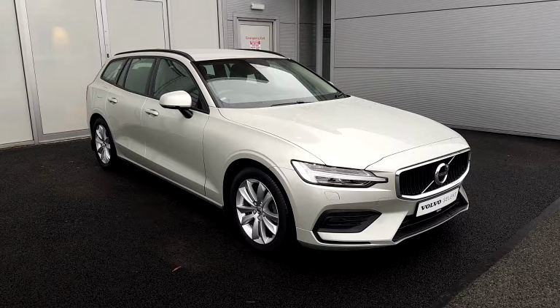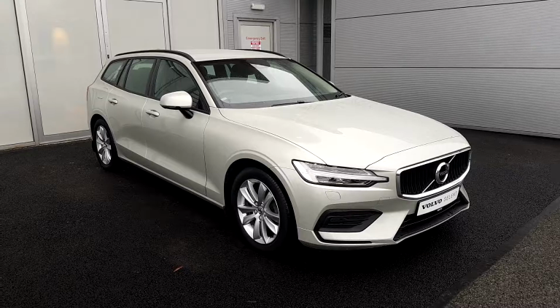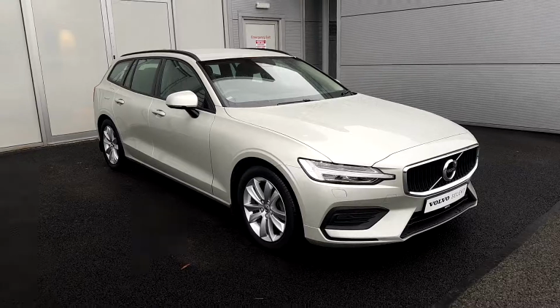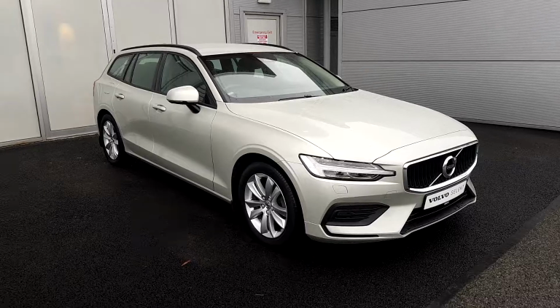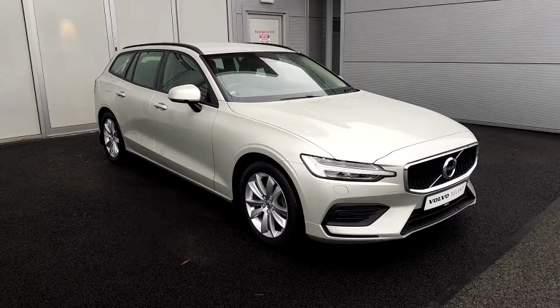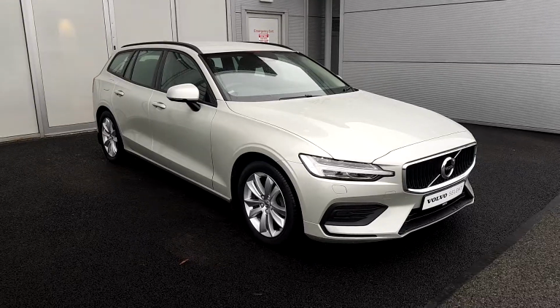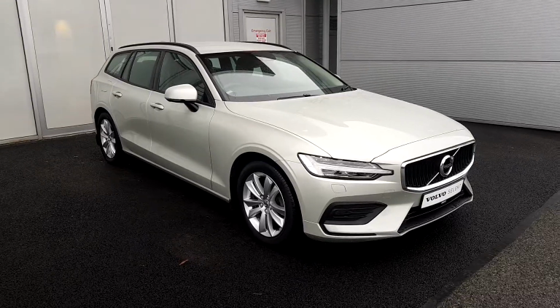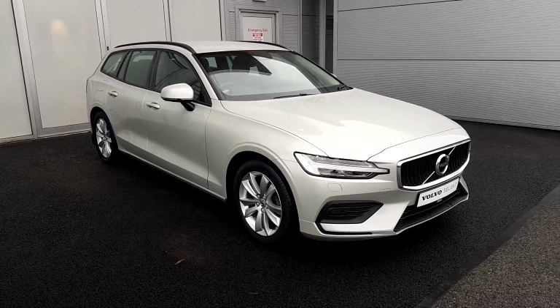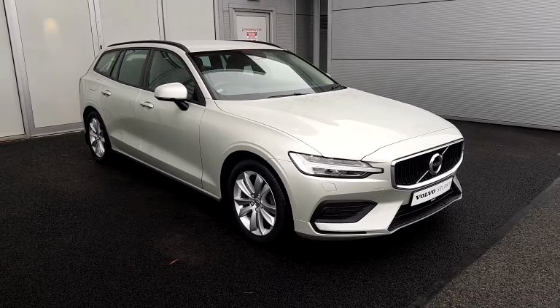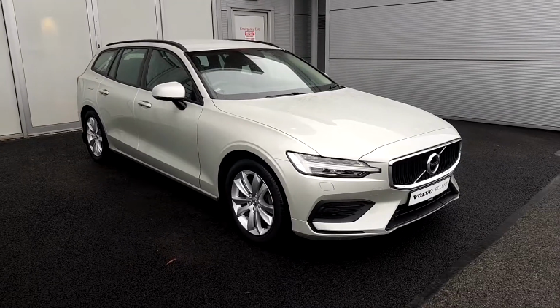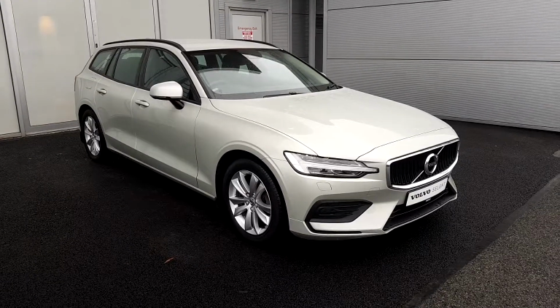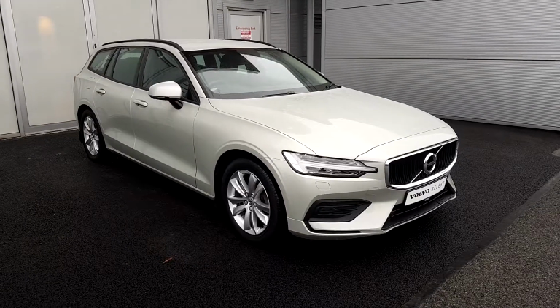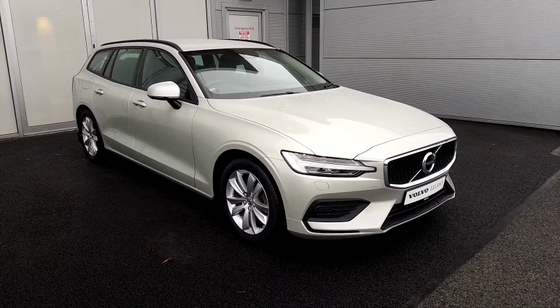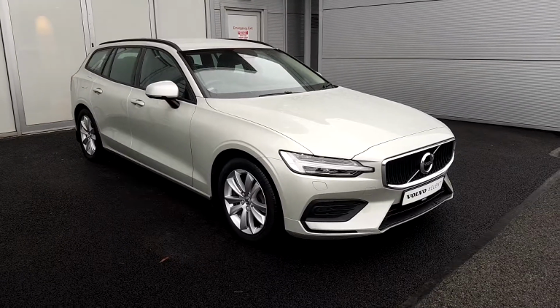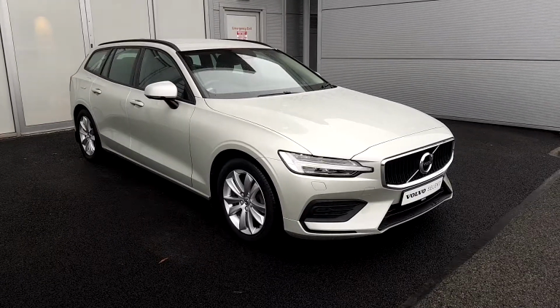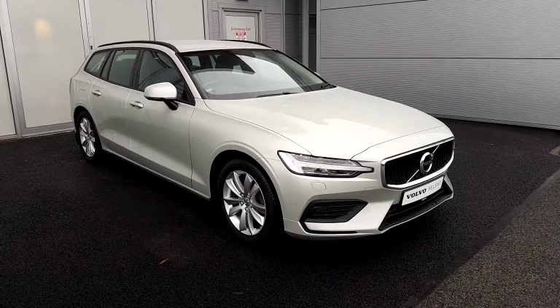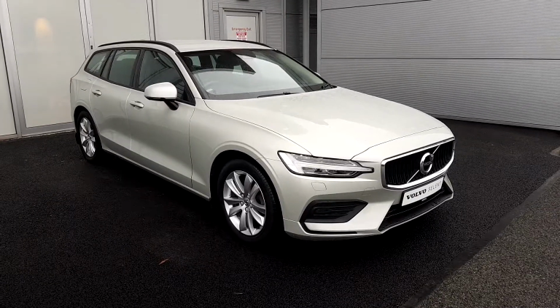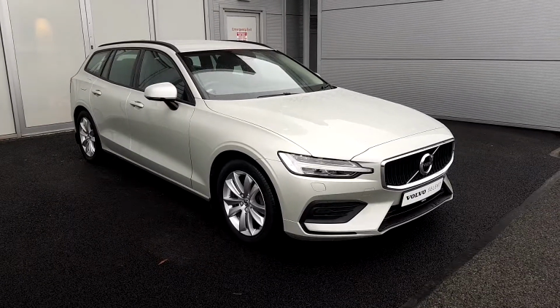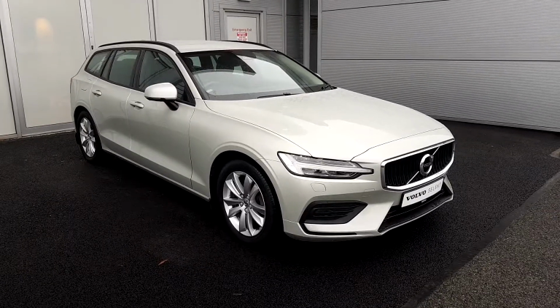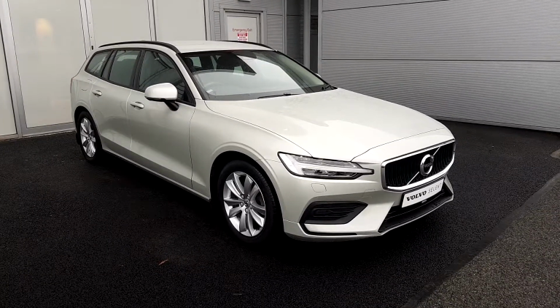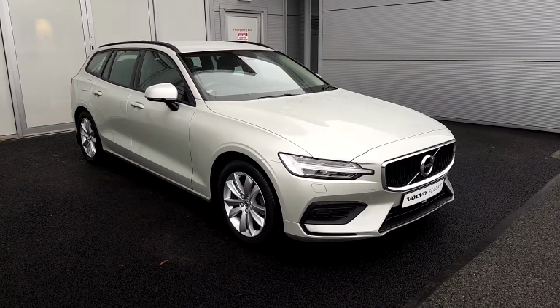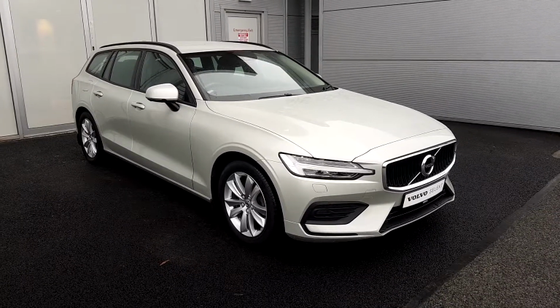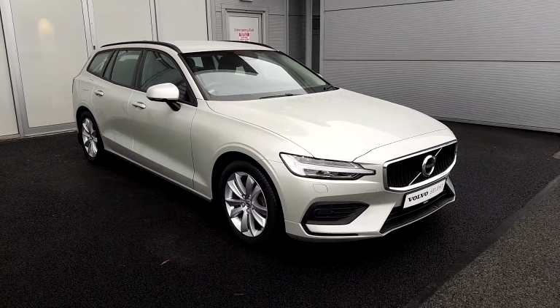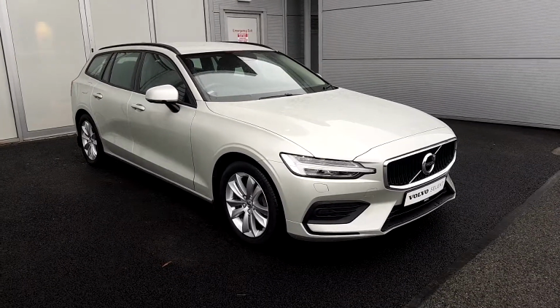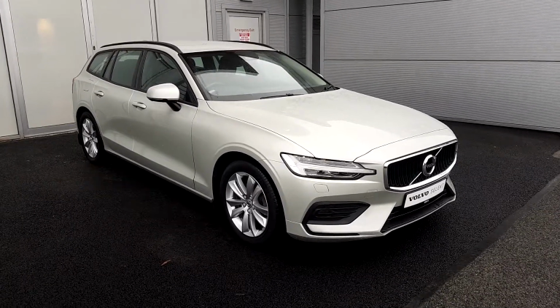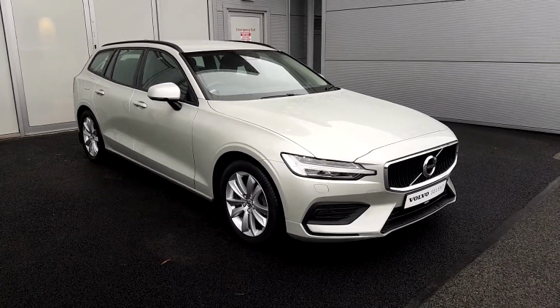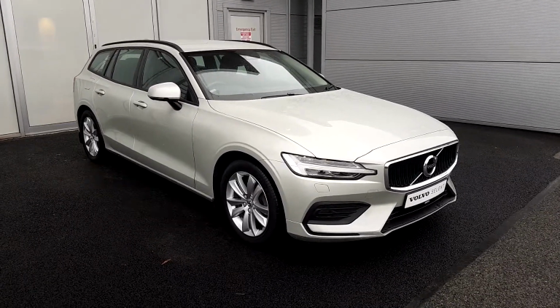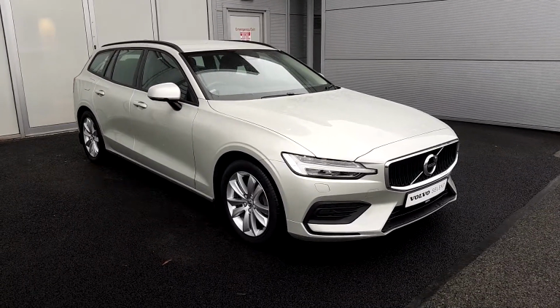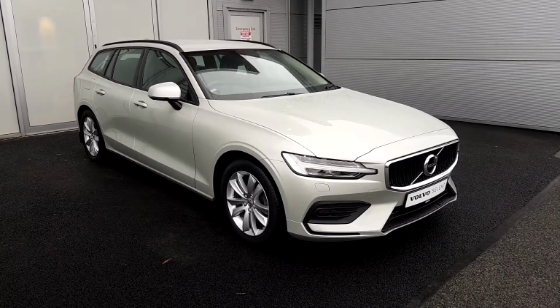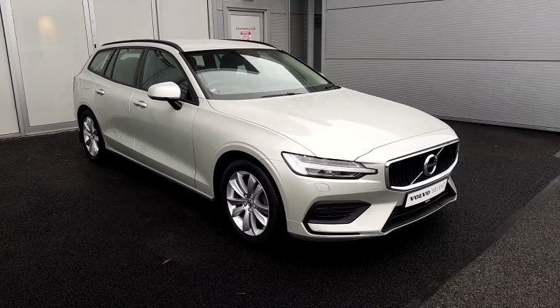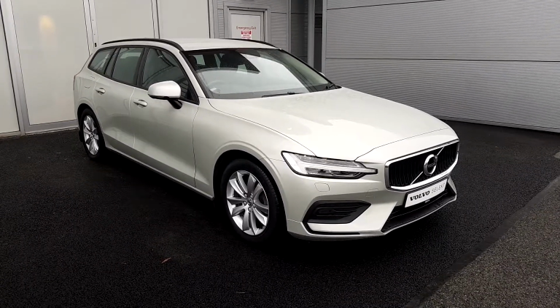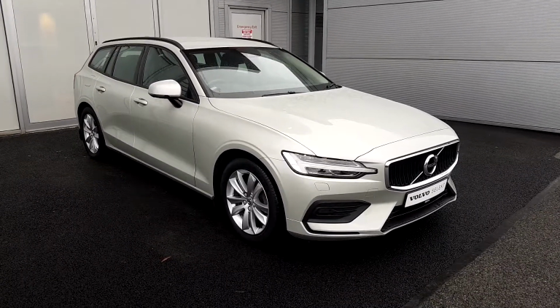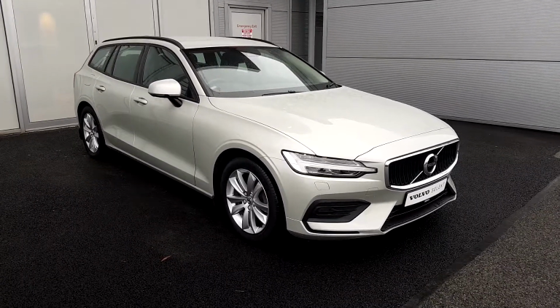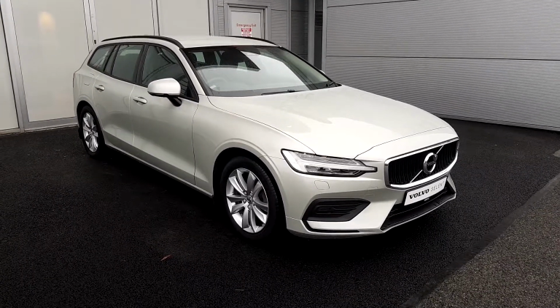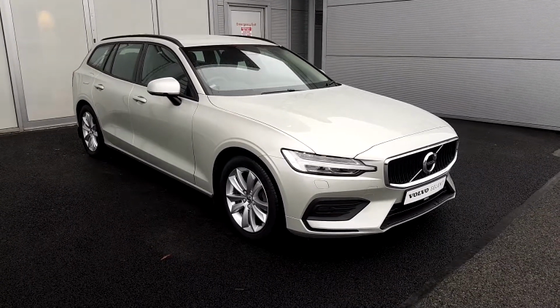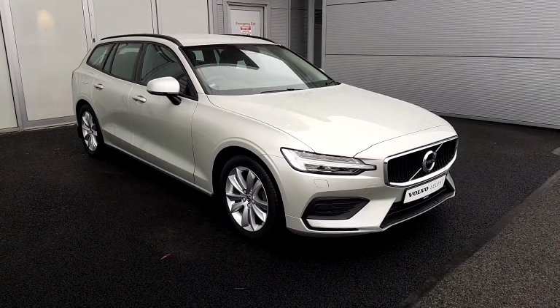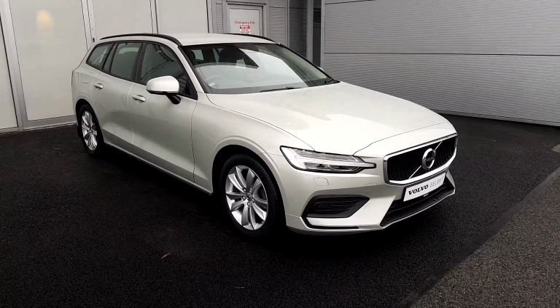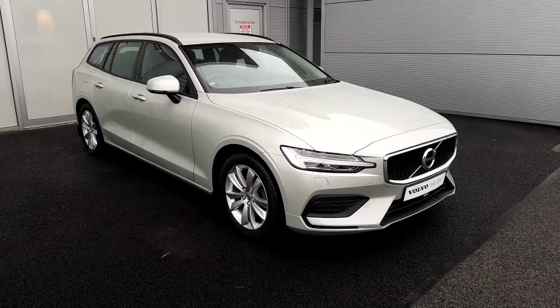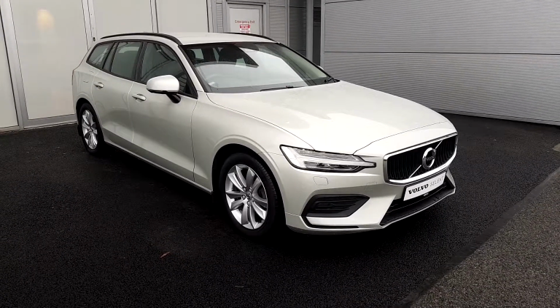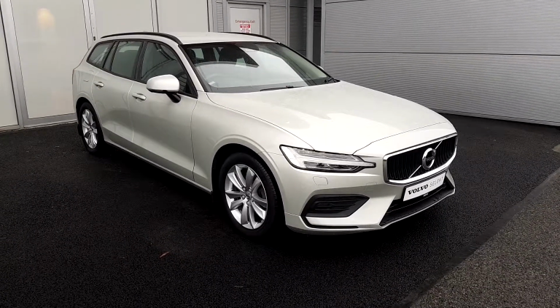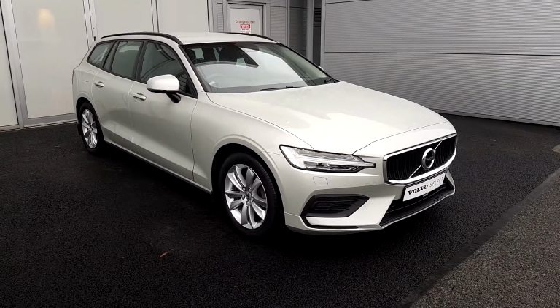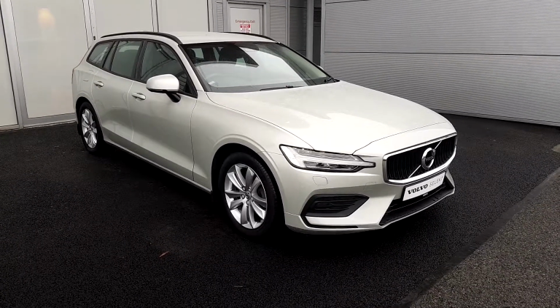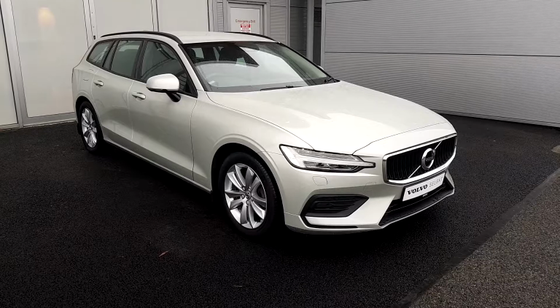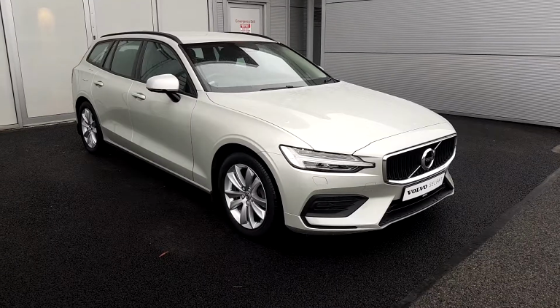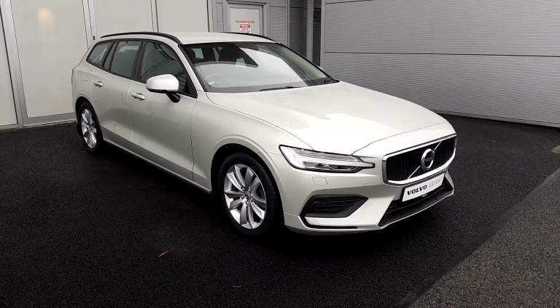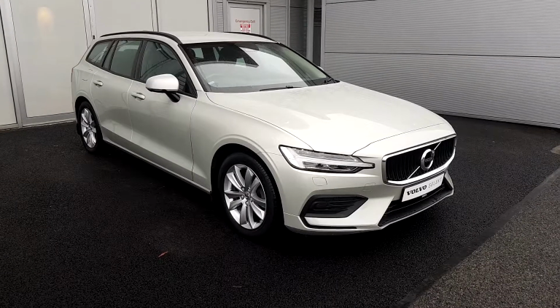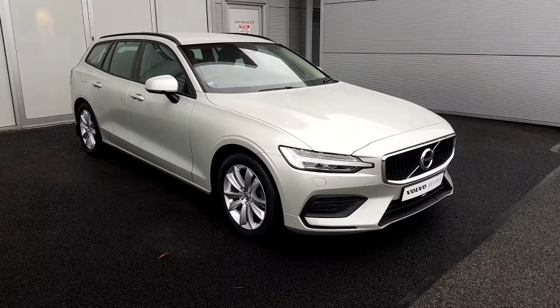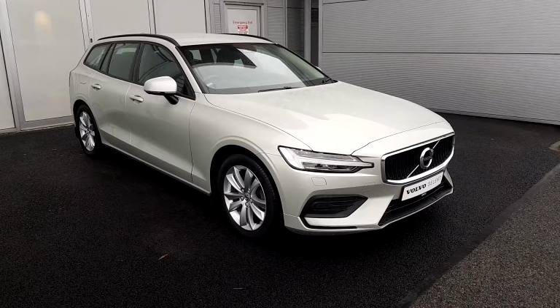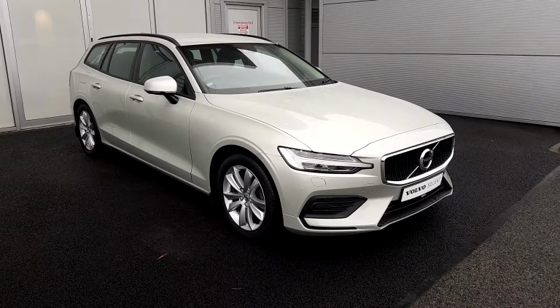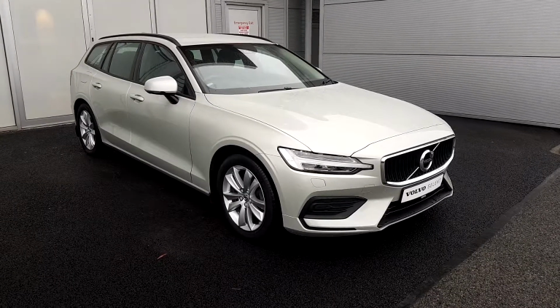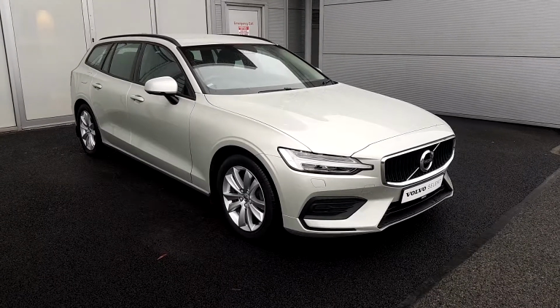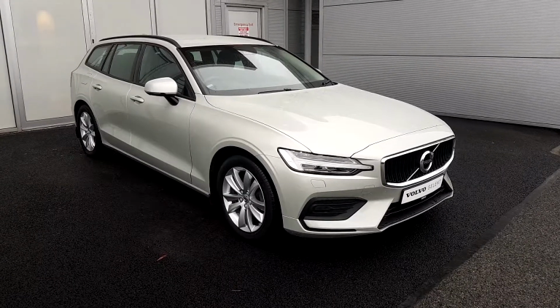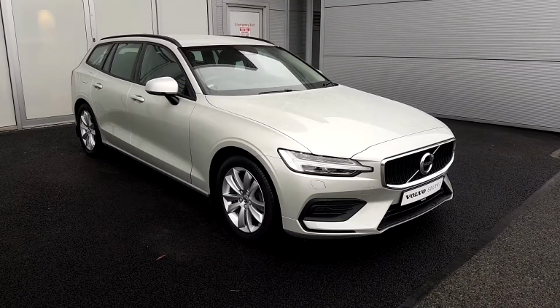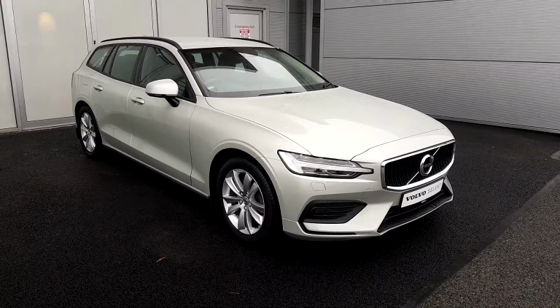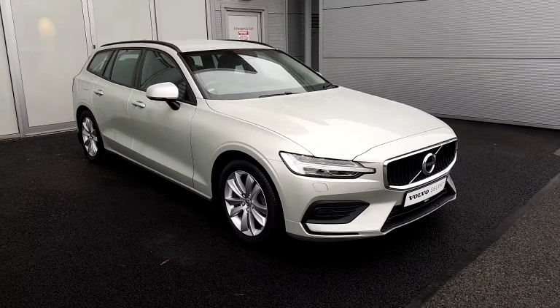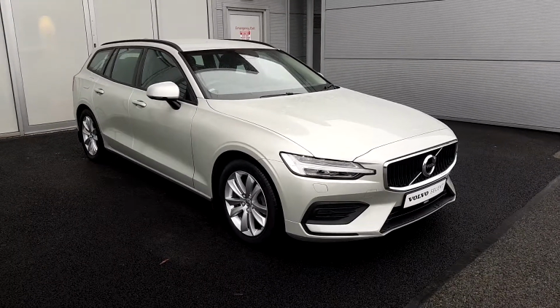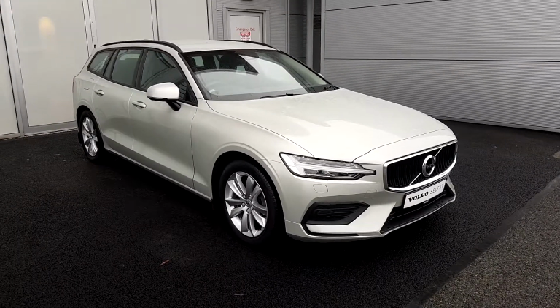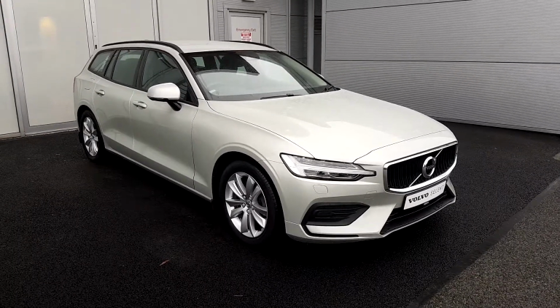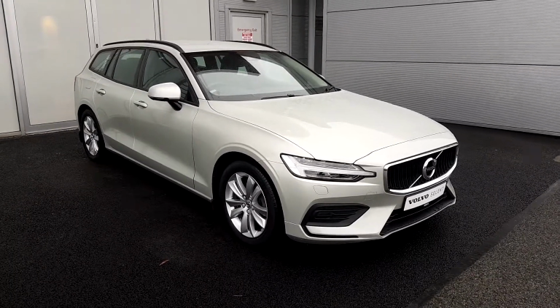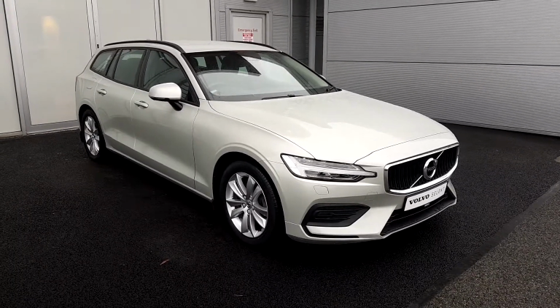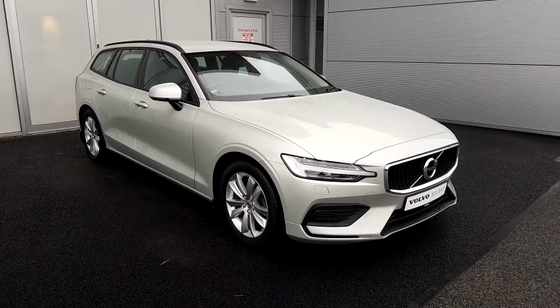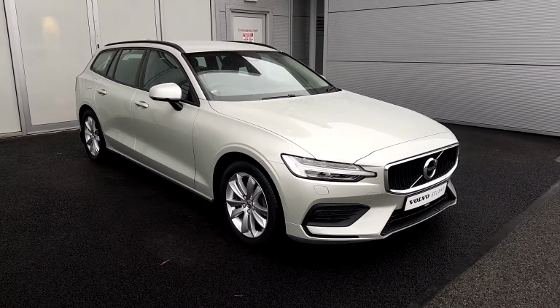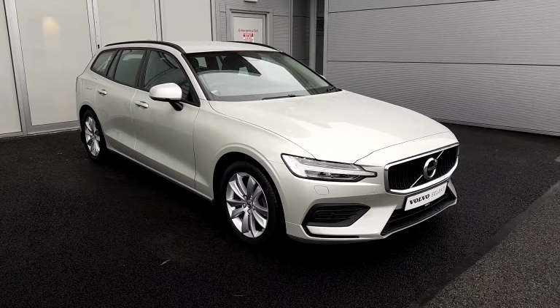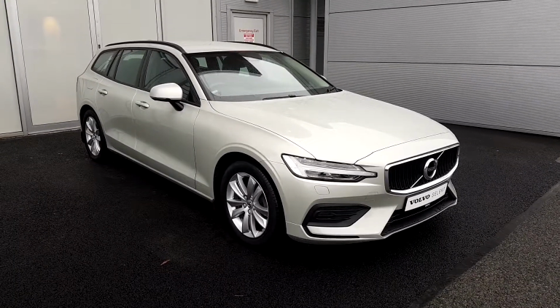Welcome to Joe Duffy Volvo. Today we are reviewing this 181 Volvo V60 D4 2.0L 190hp automatic.